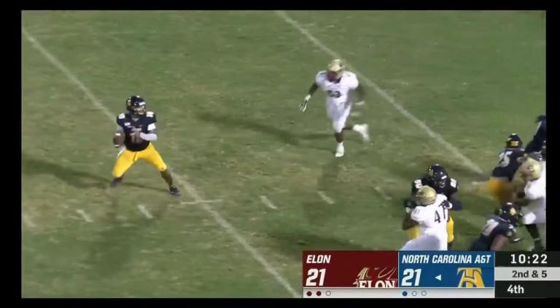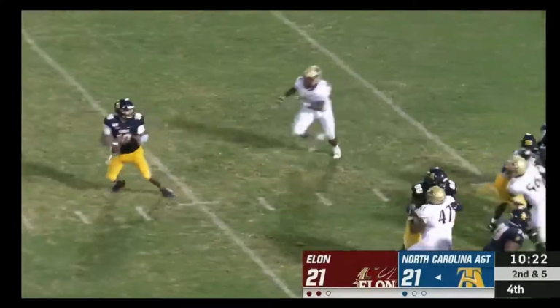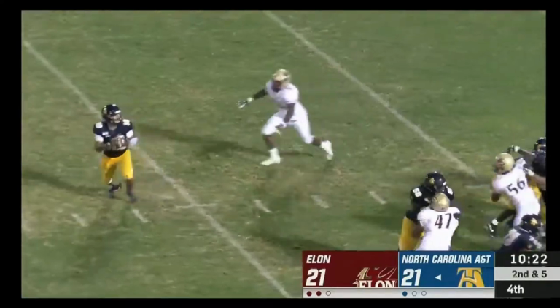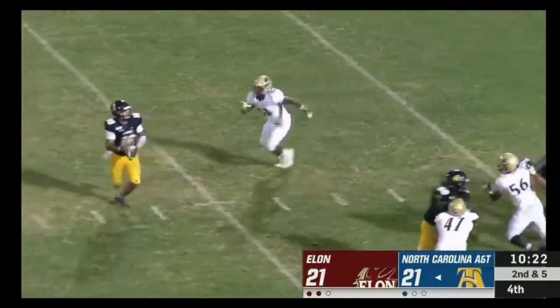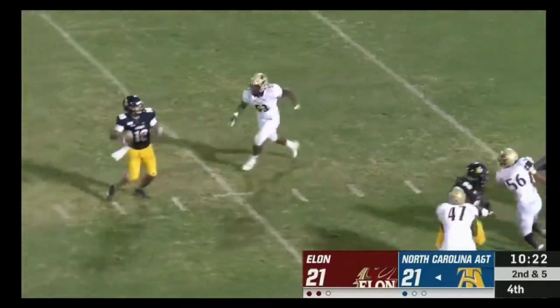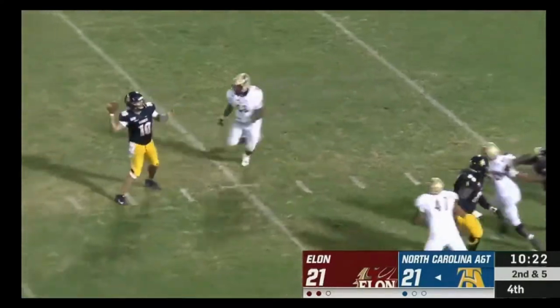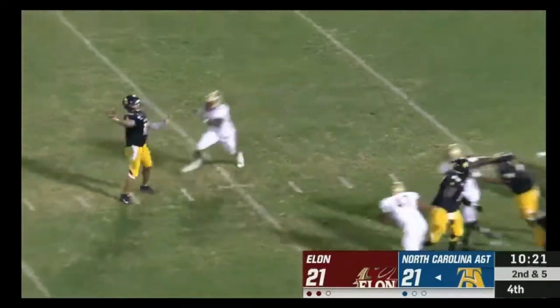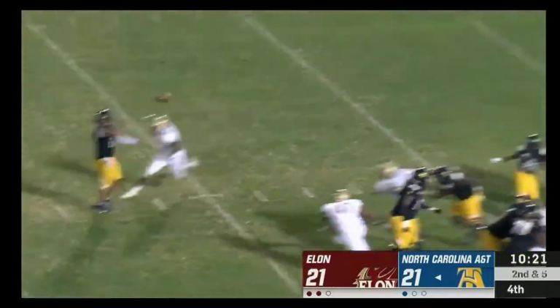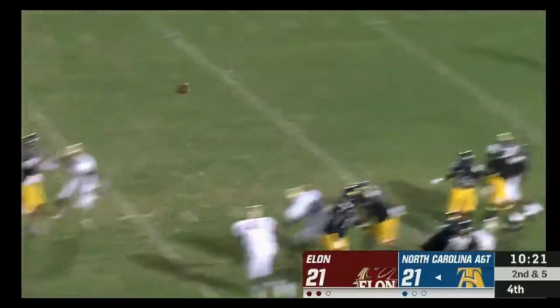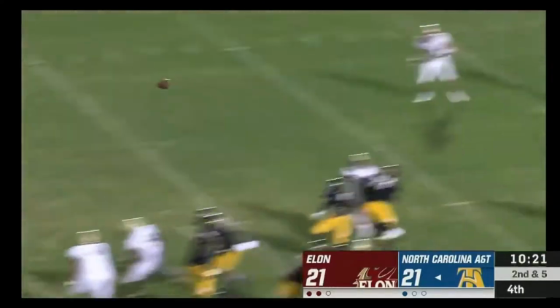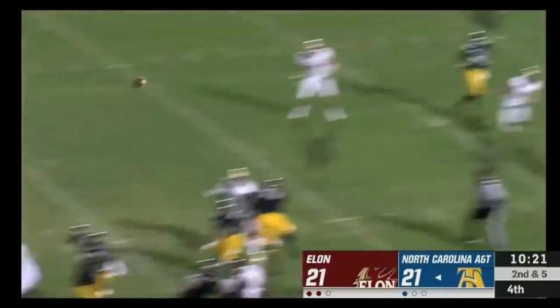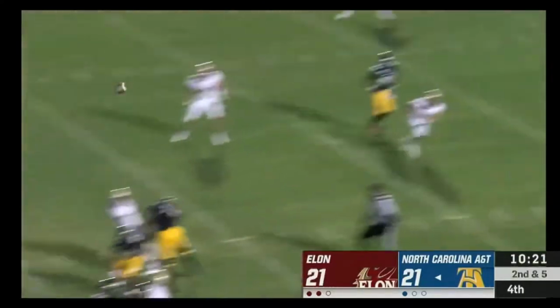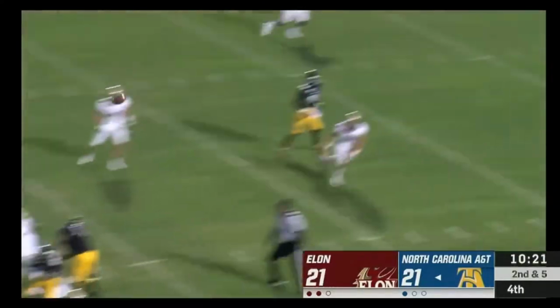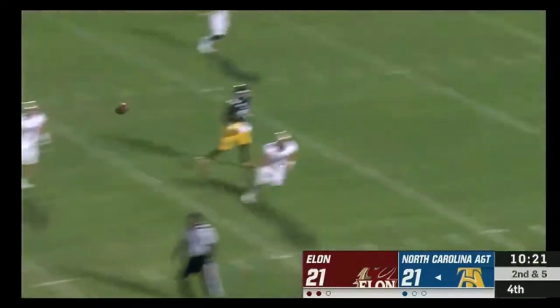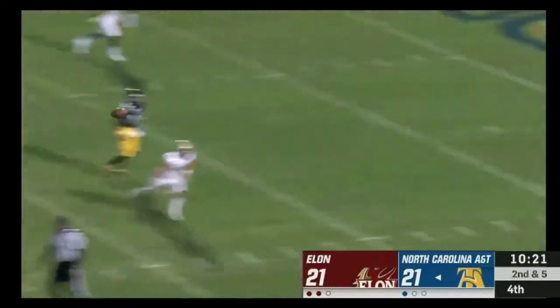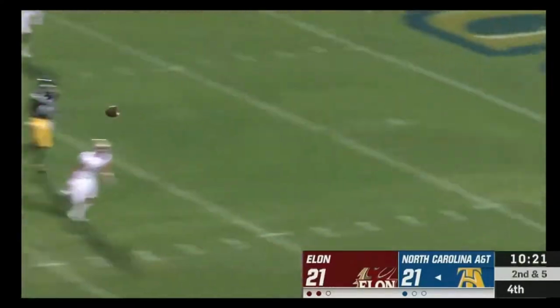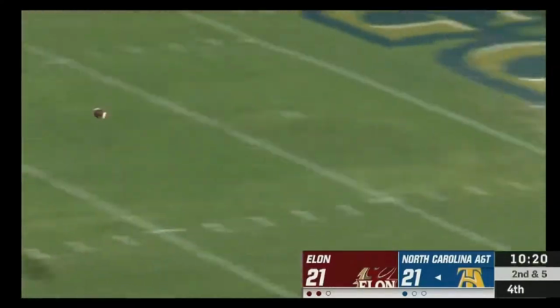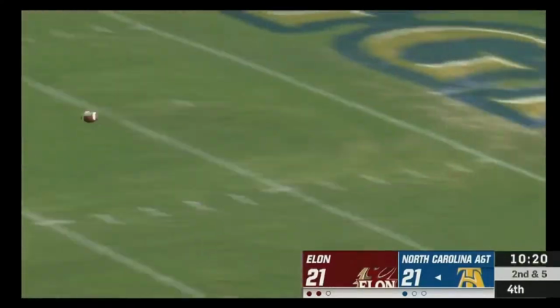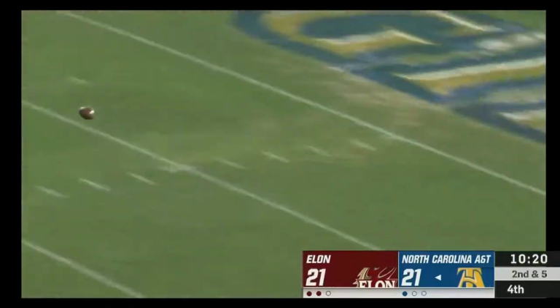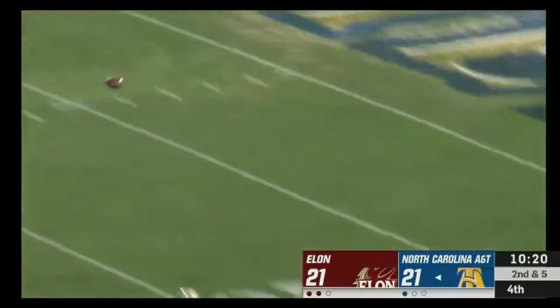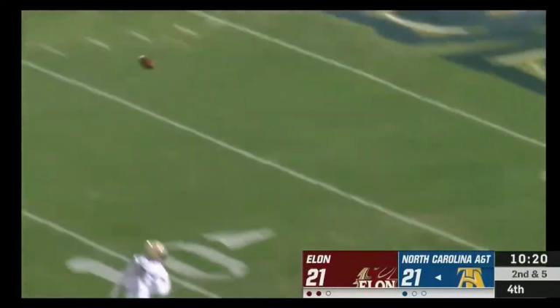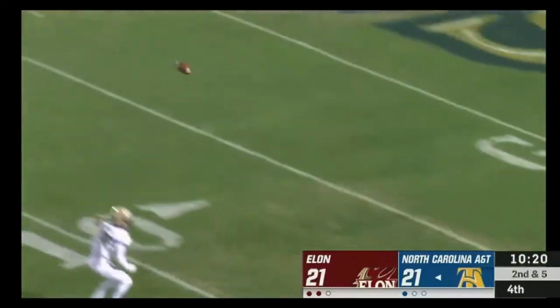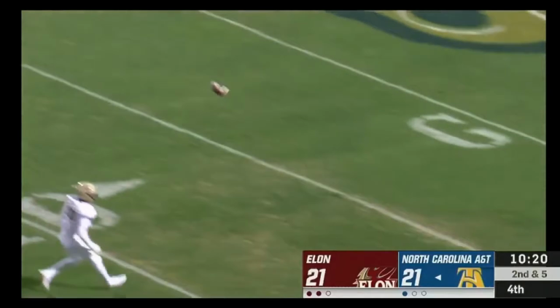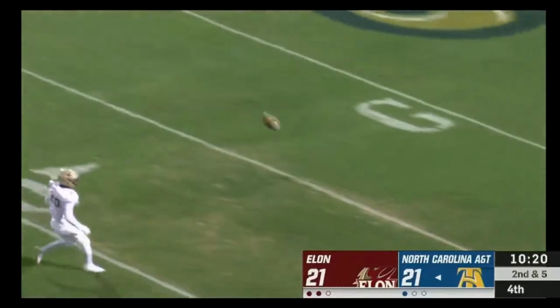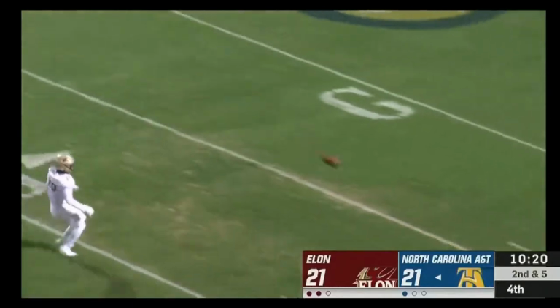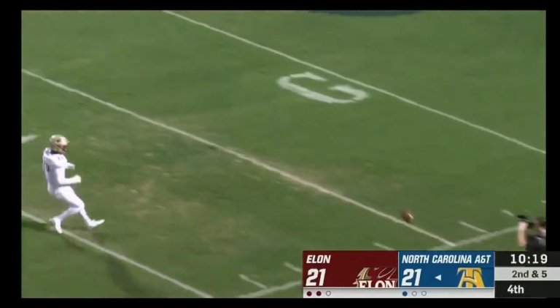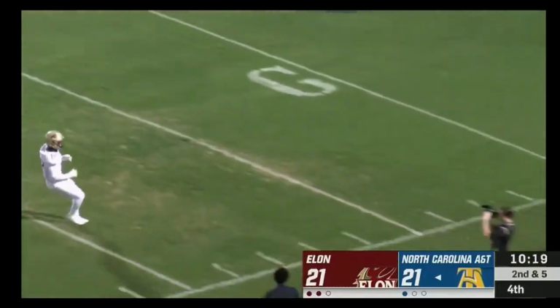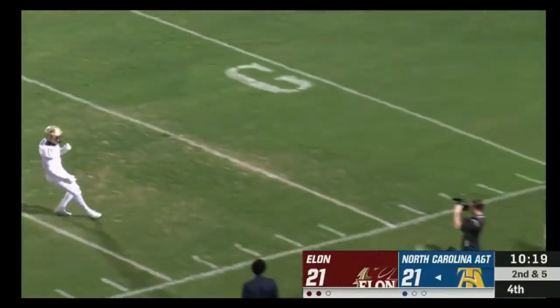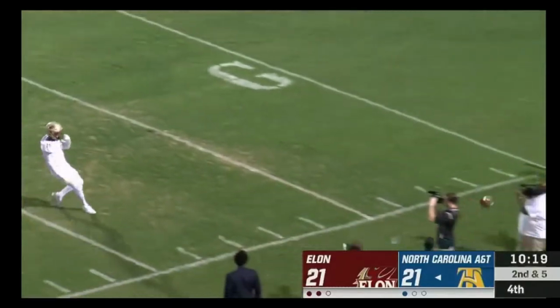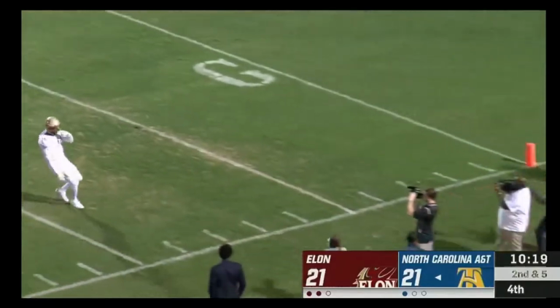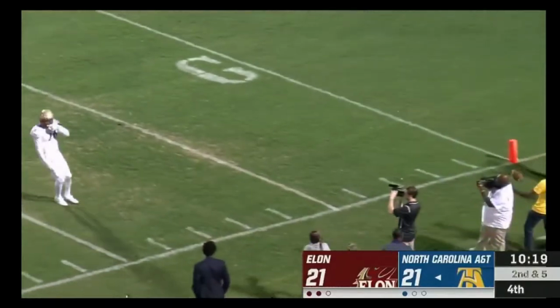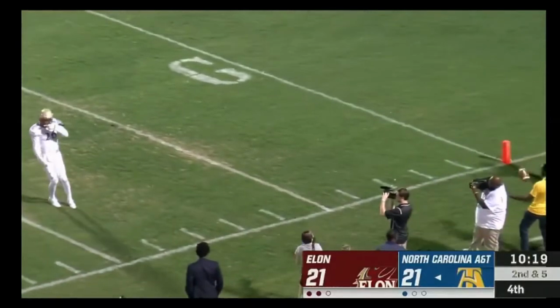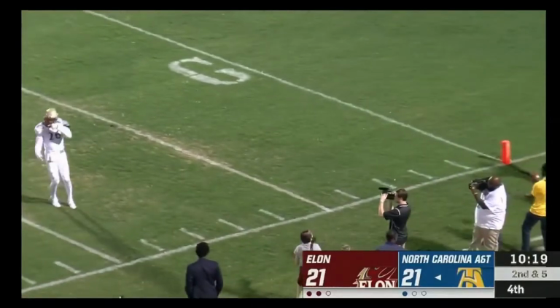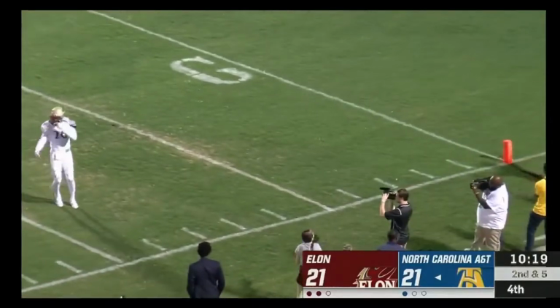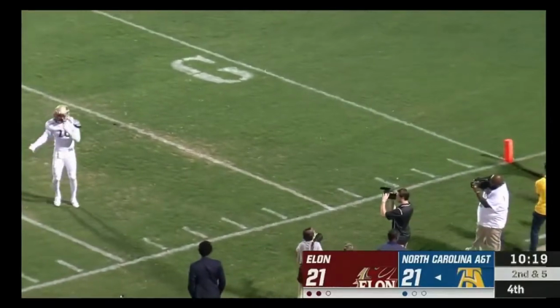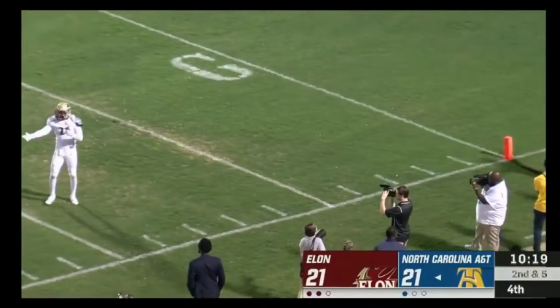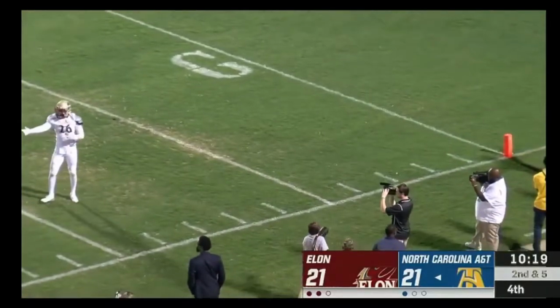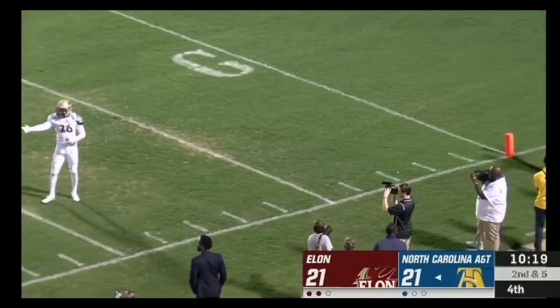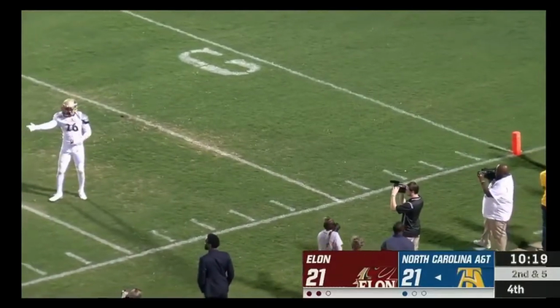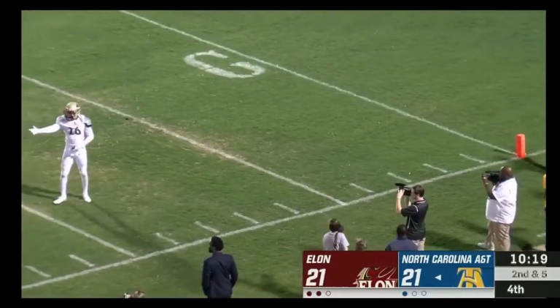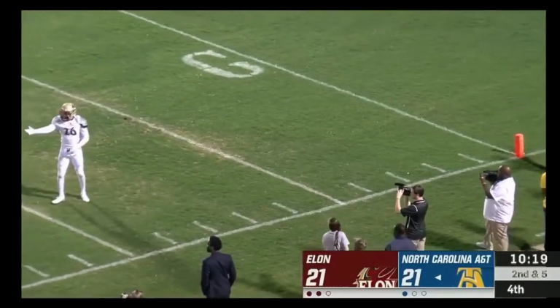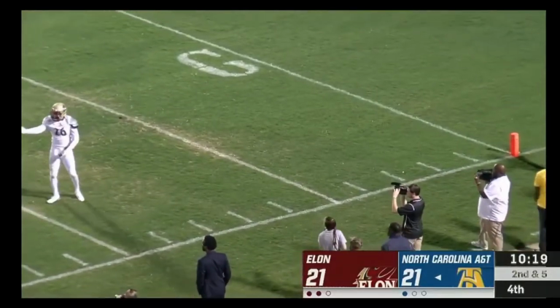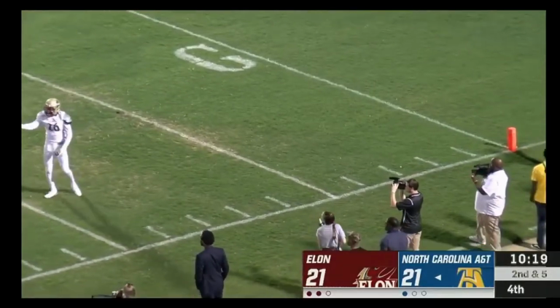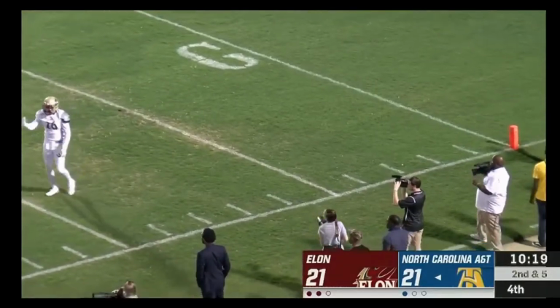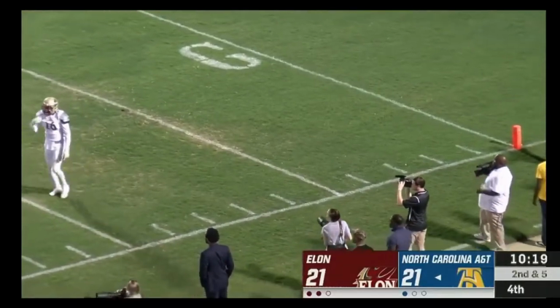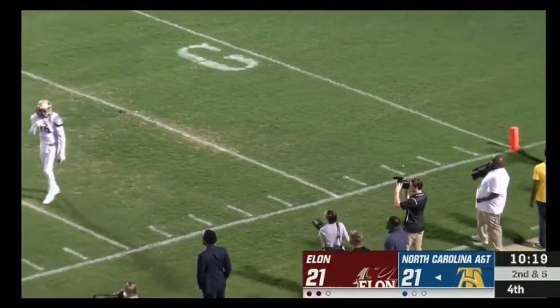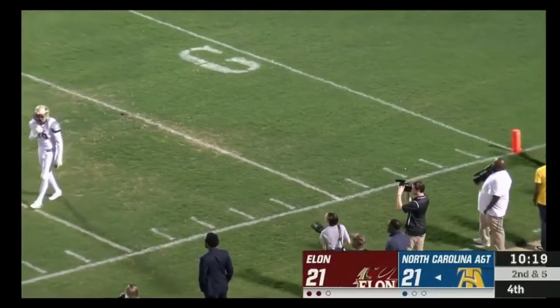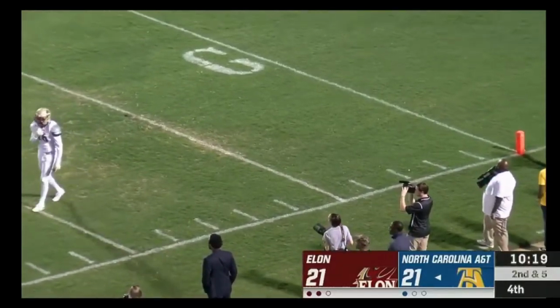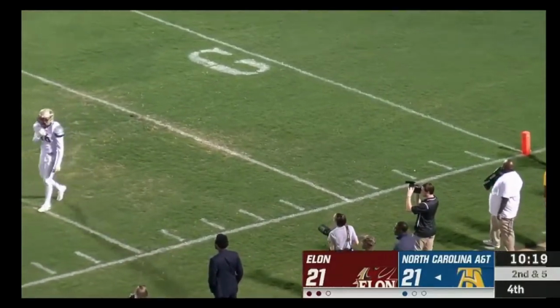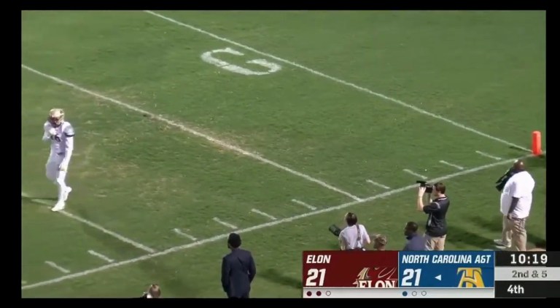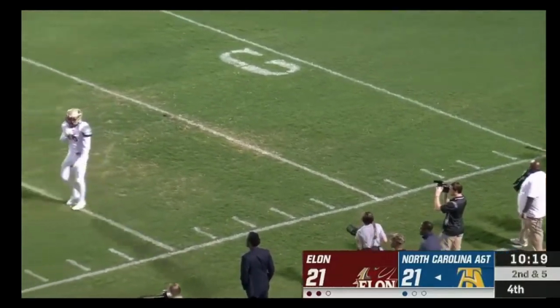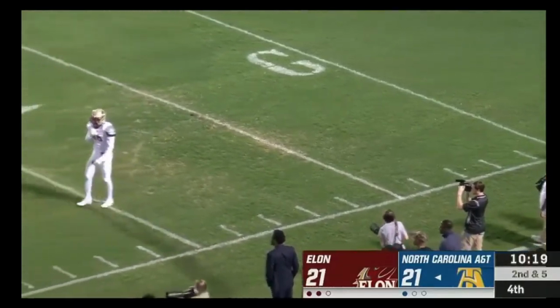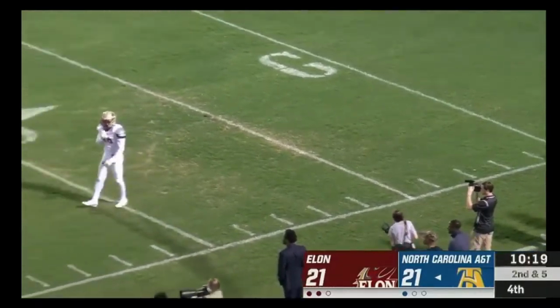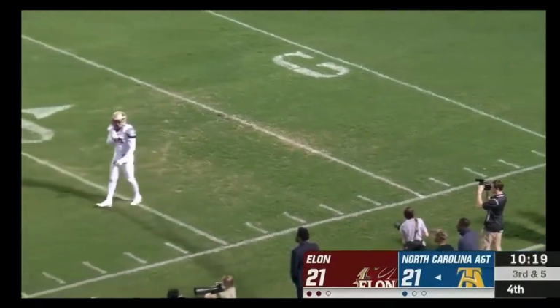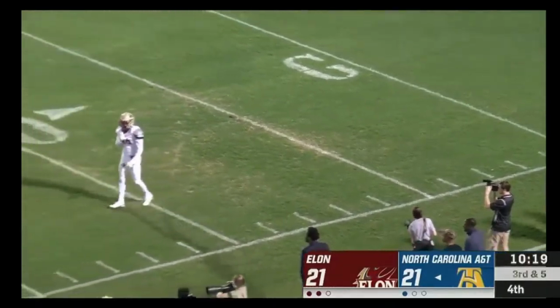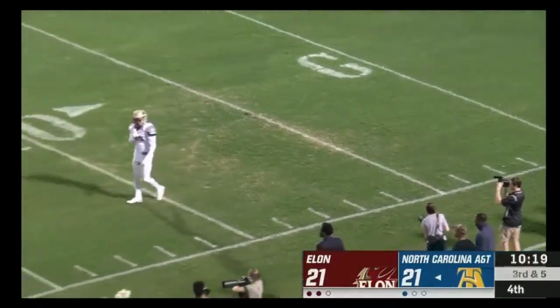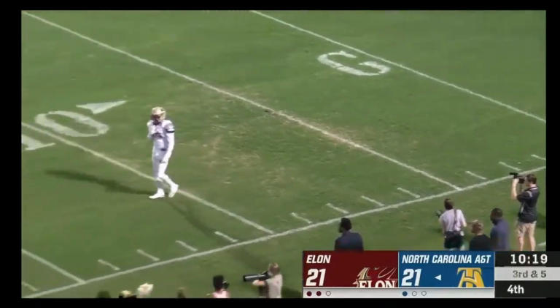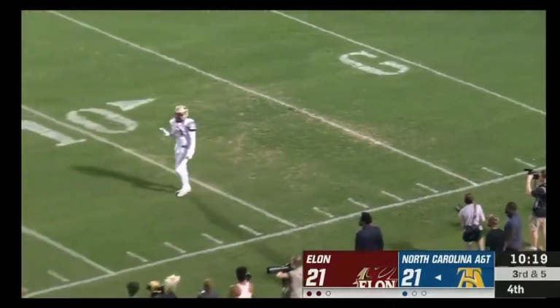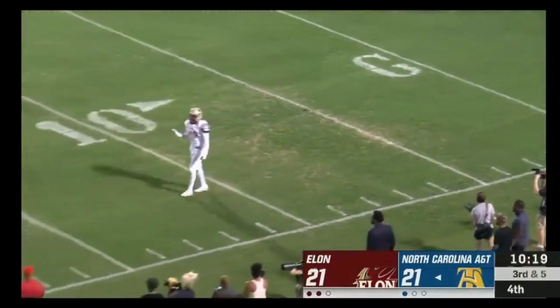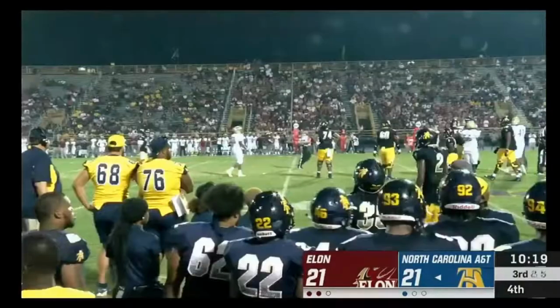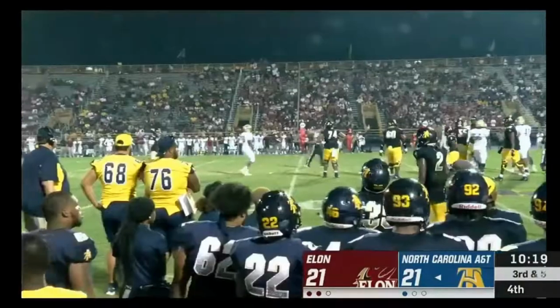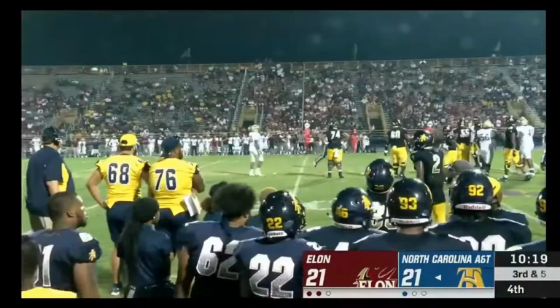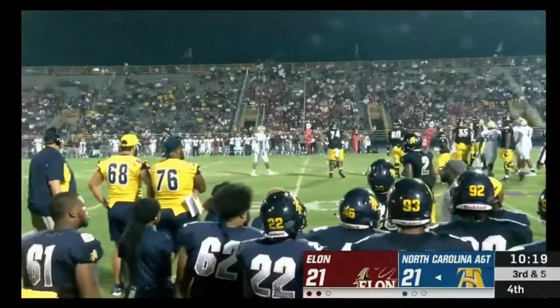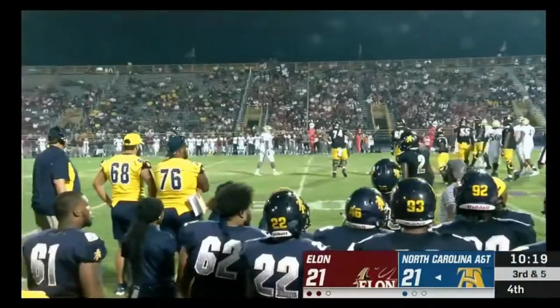Carter on the play action — throws — and there's no one there as the pressure was on. Think field goal right now.